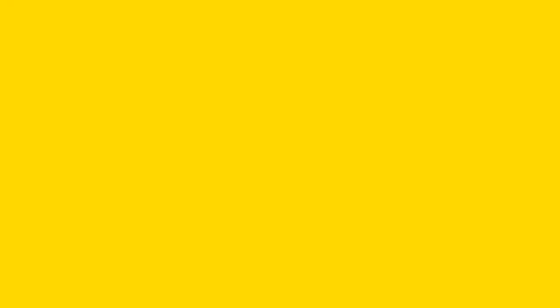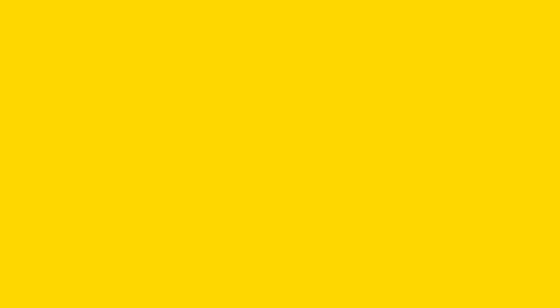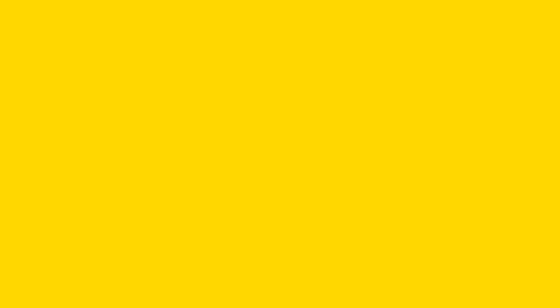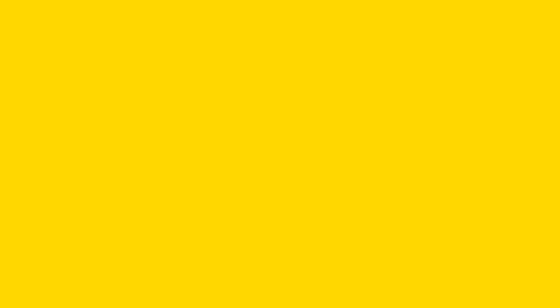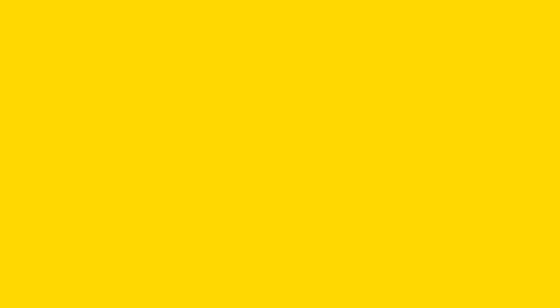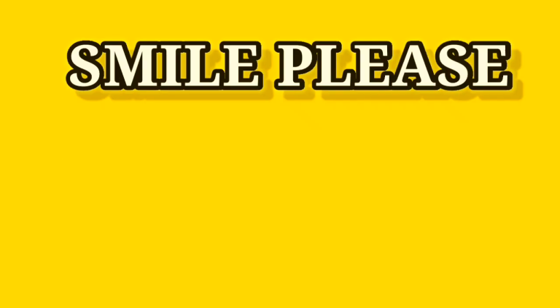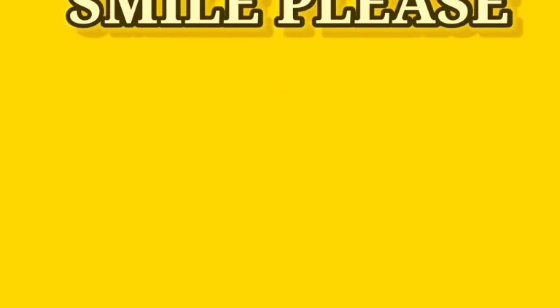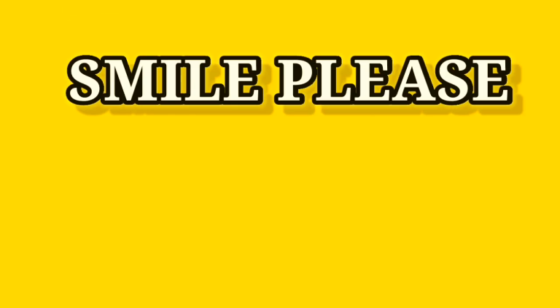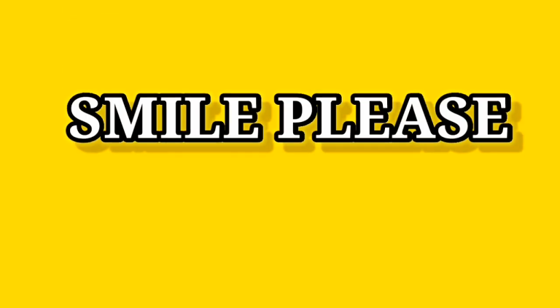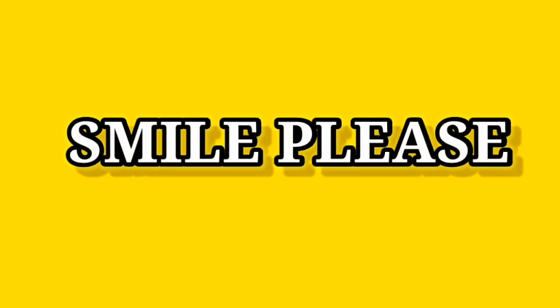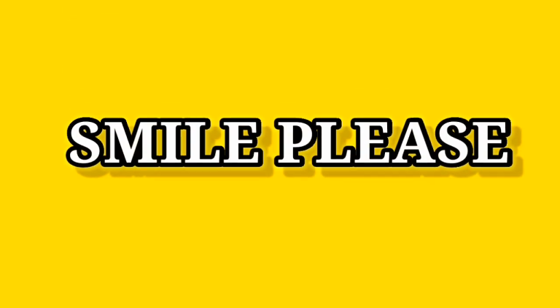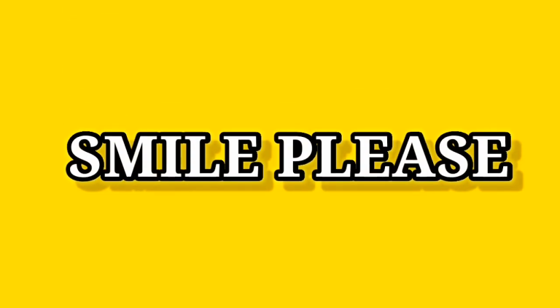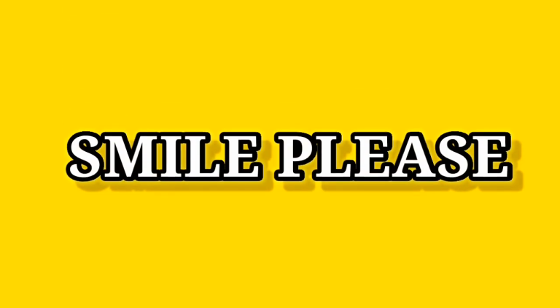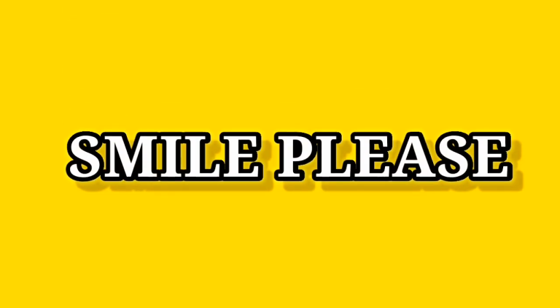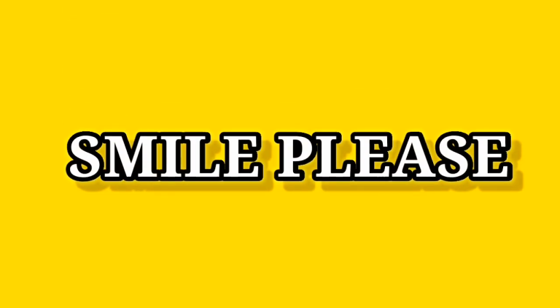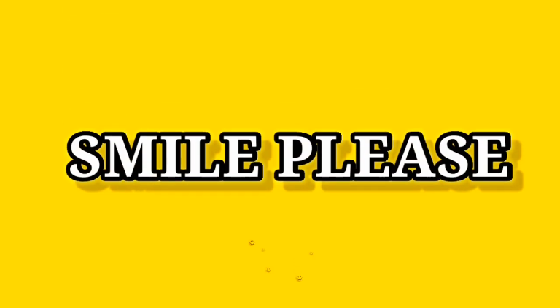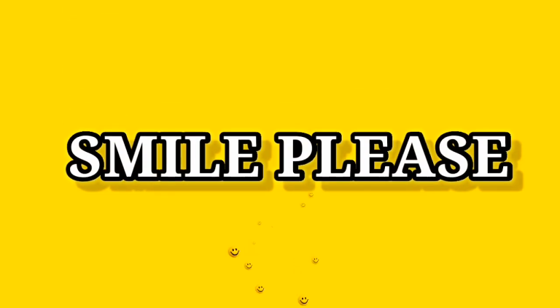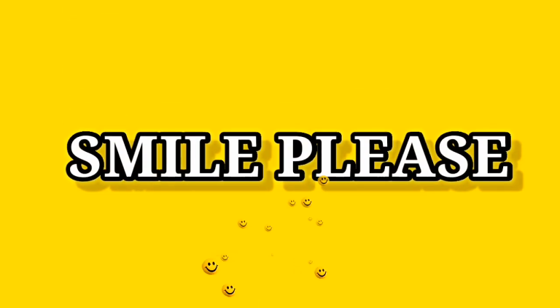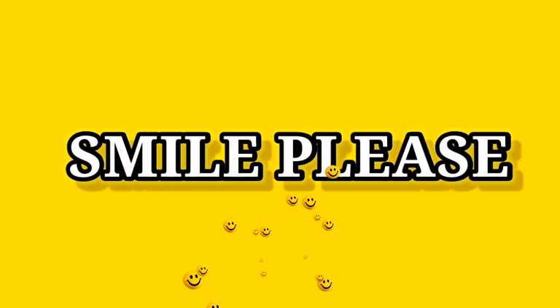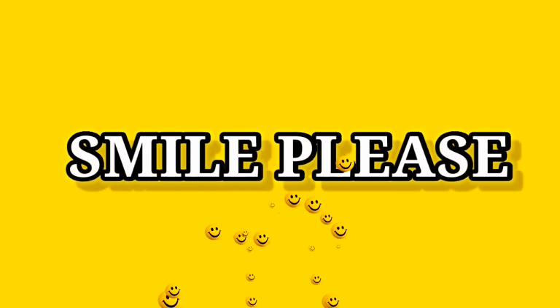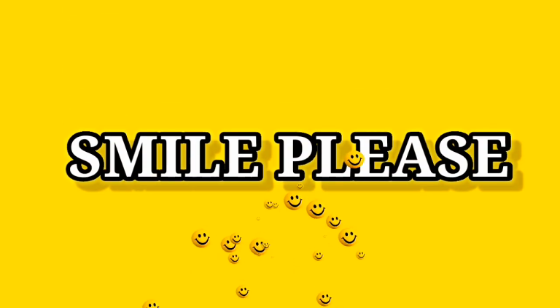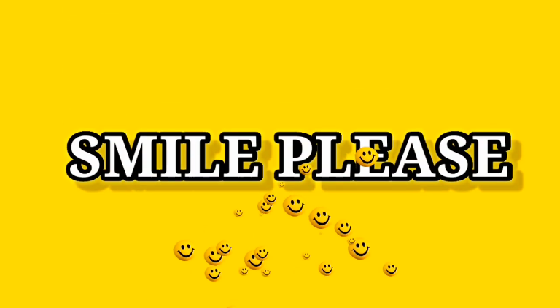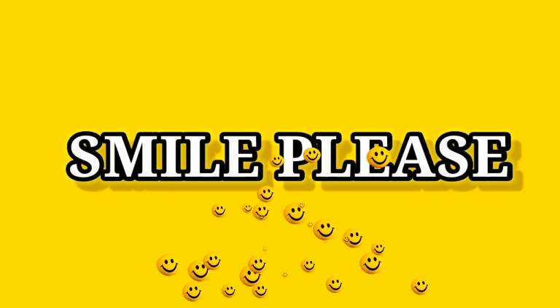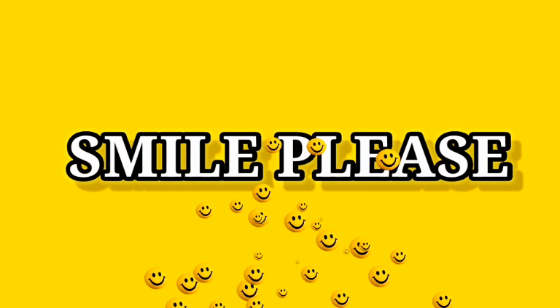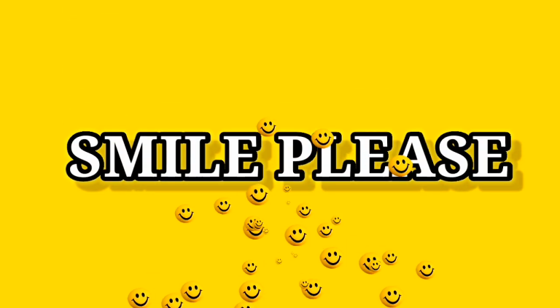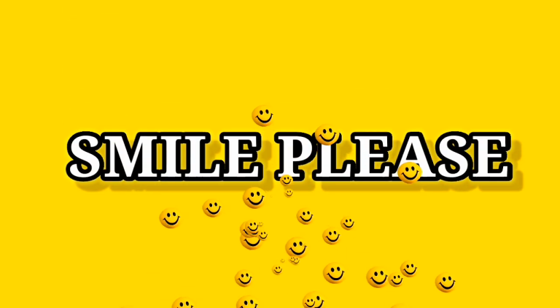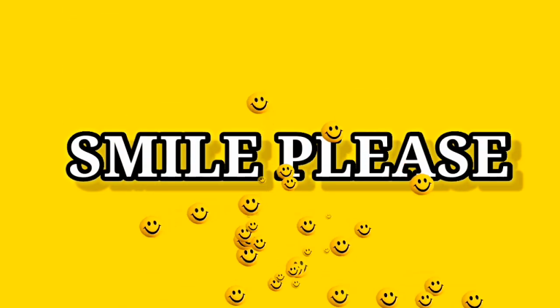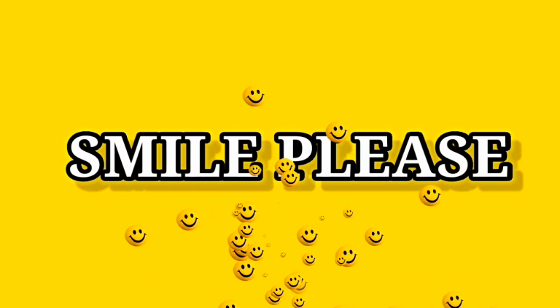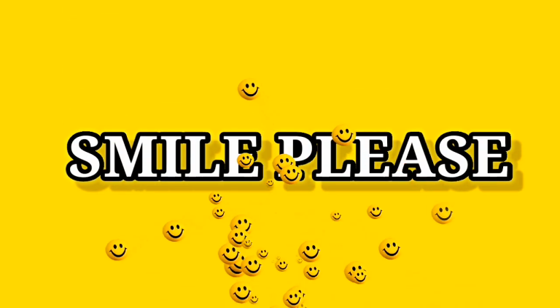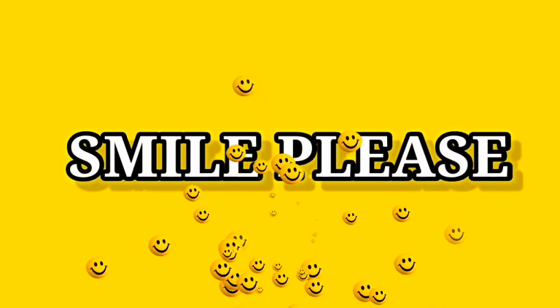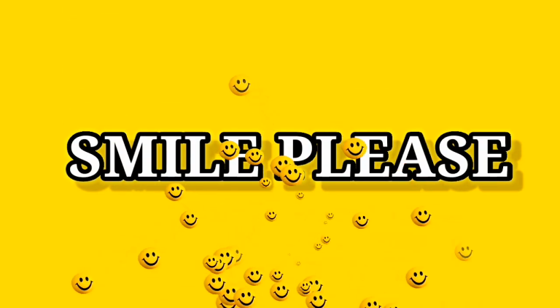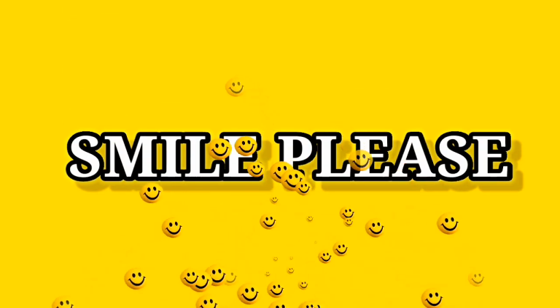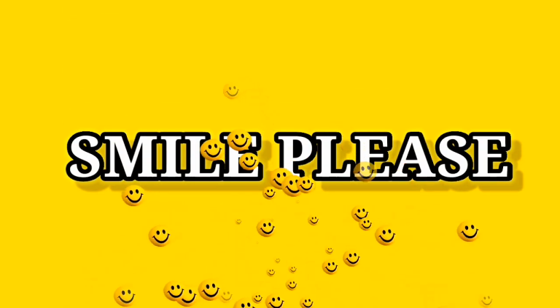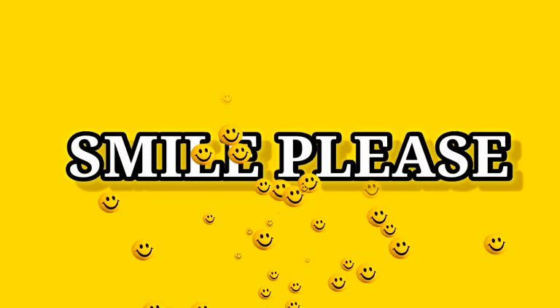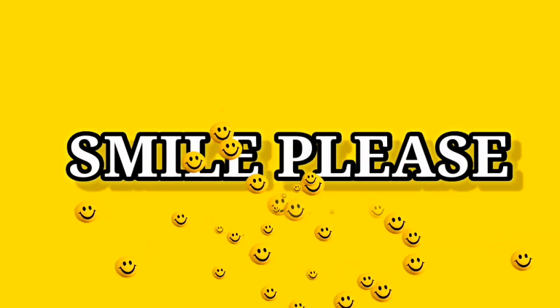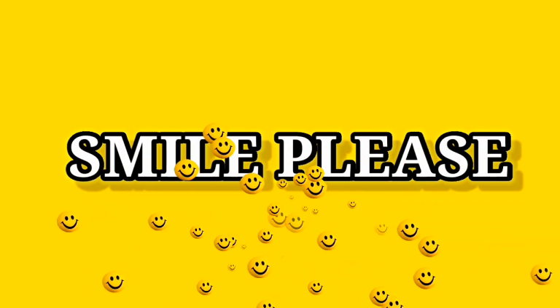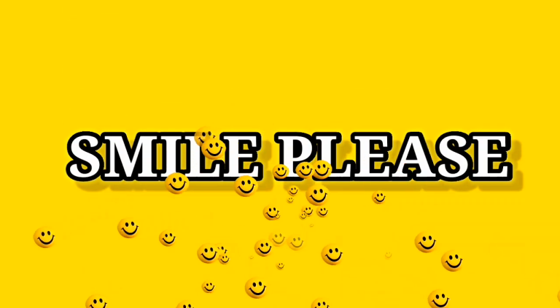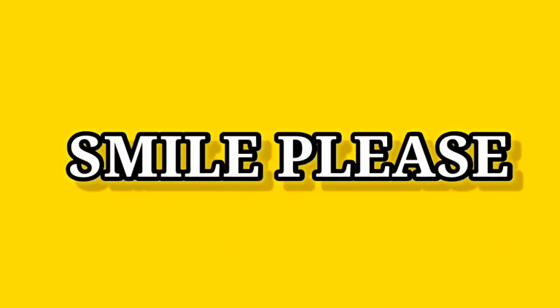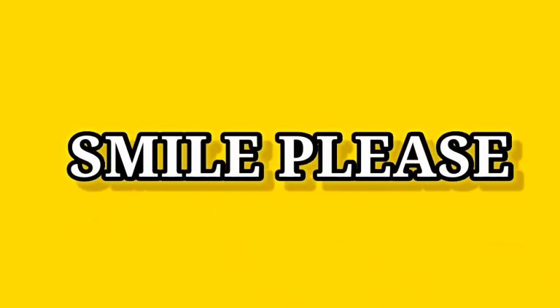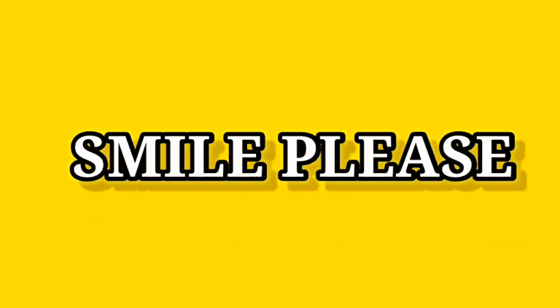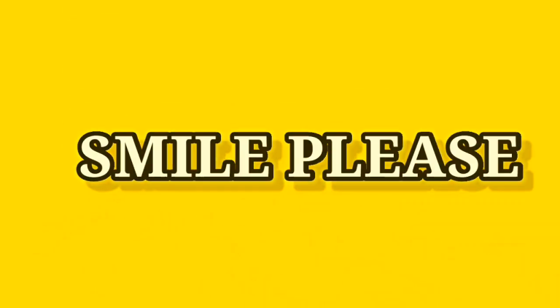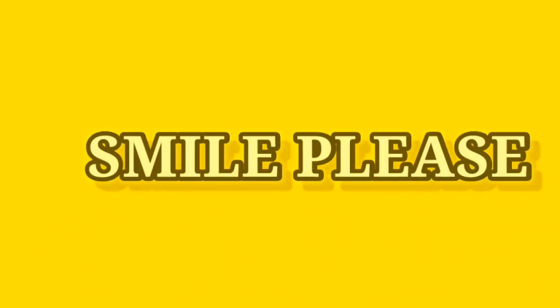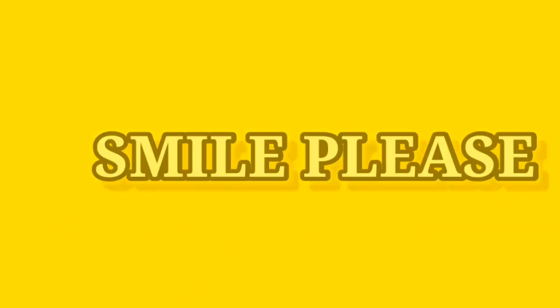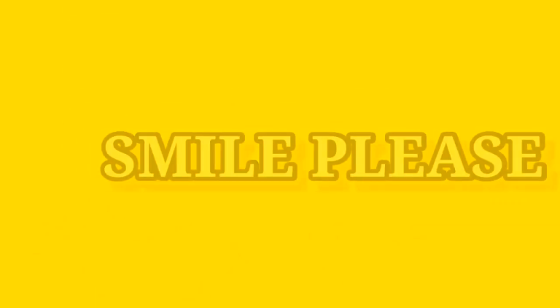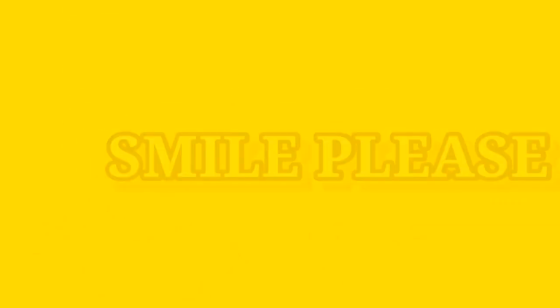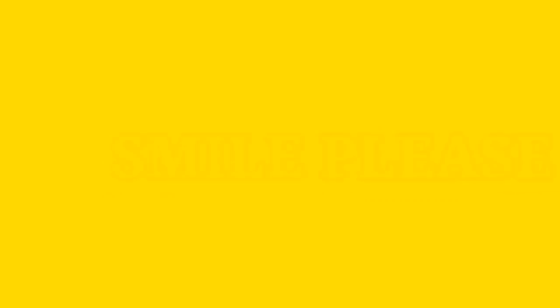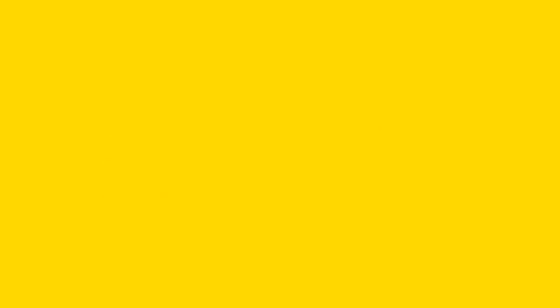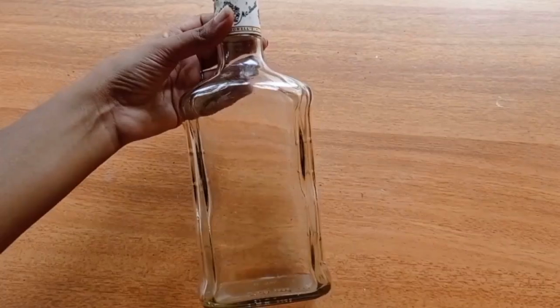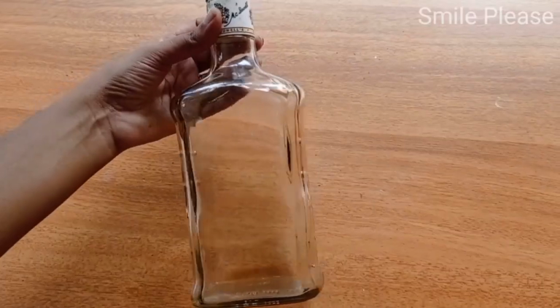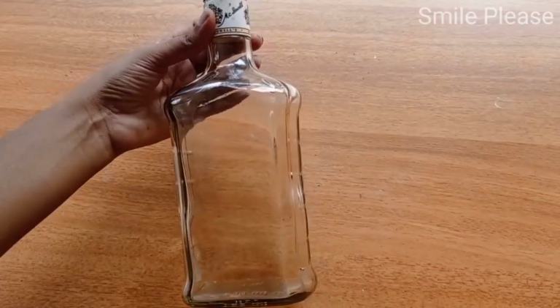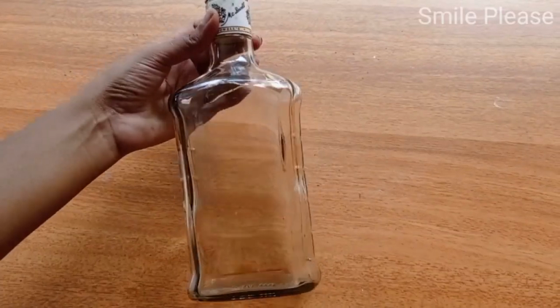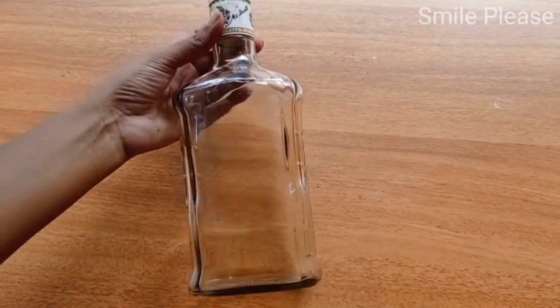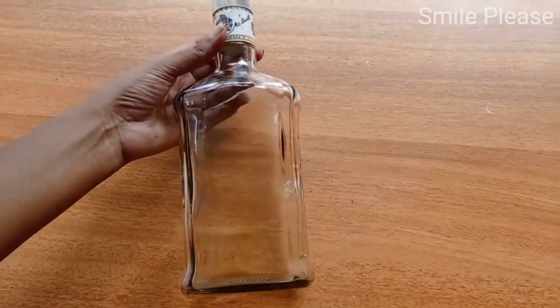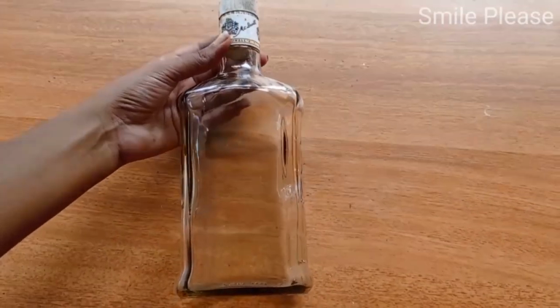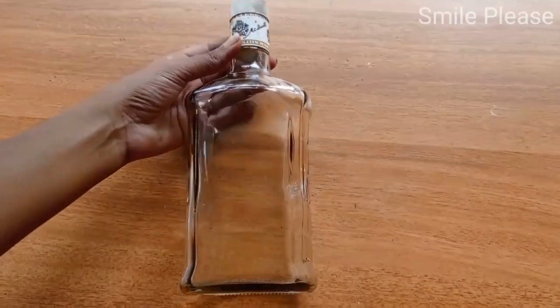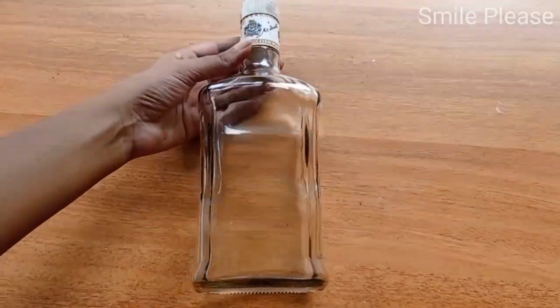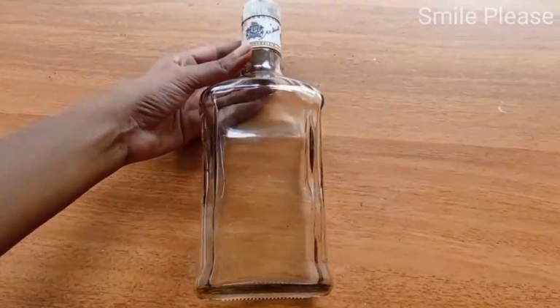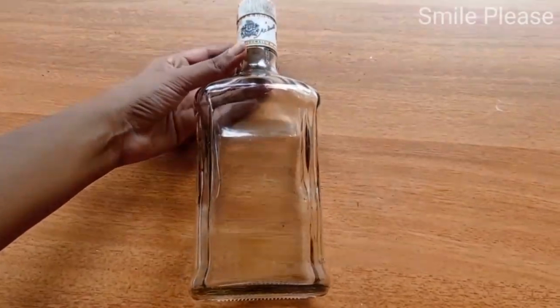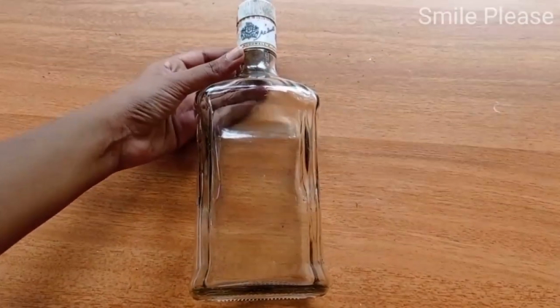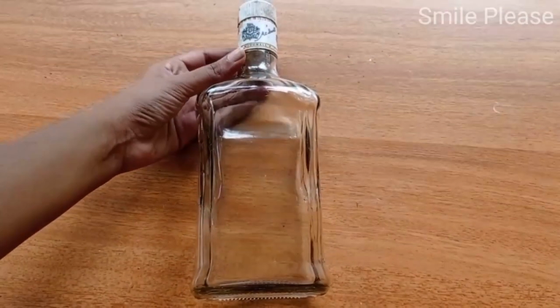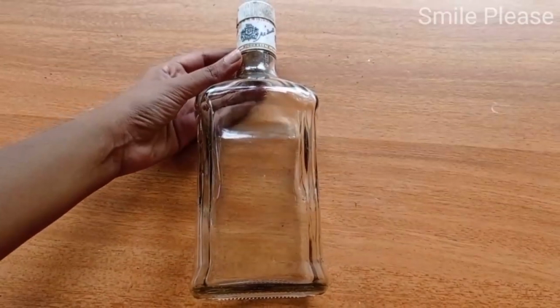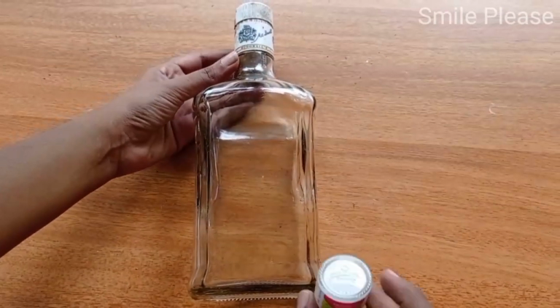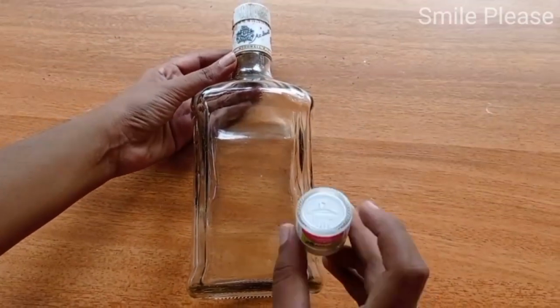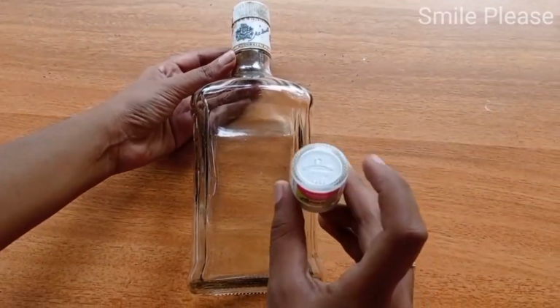Hi friends! Welcome to Smile Please! I am using a bottle in this video. I have cleaned it.